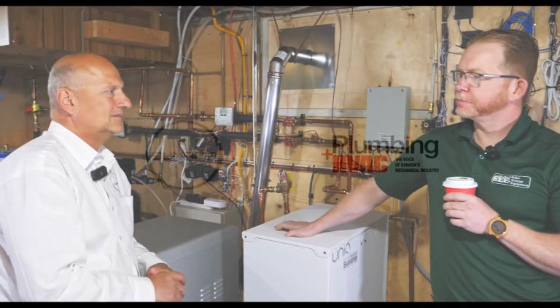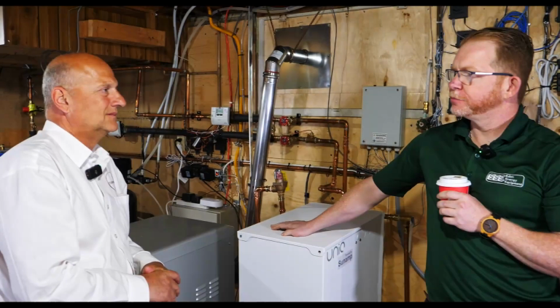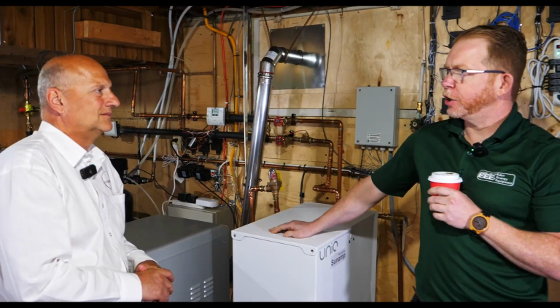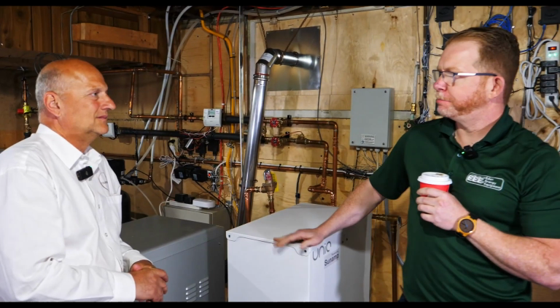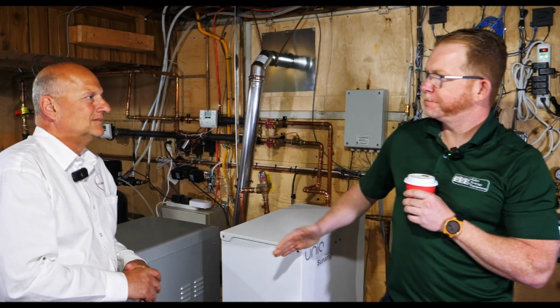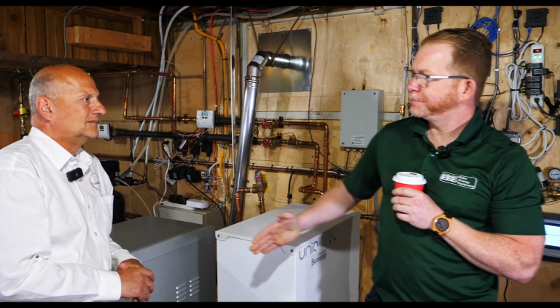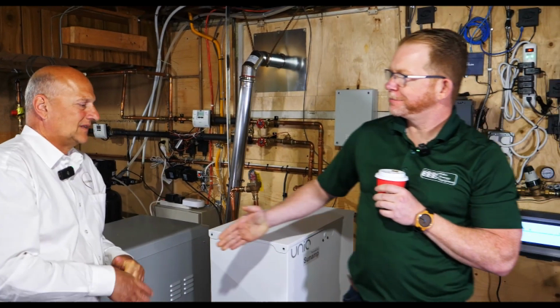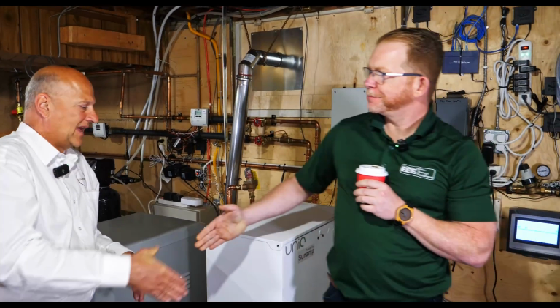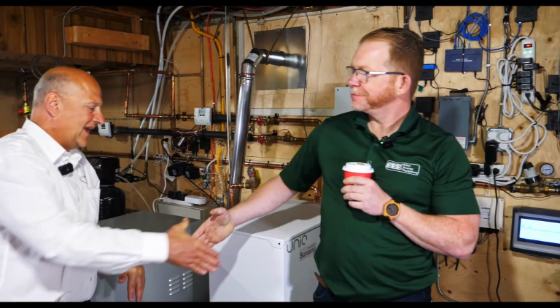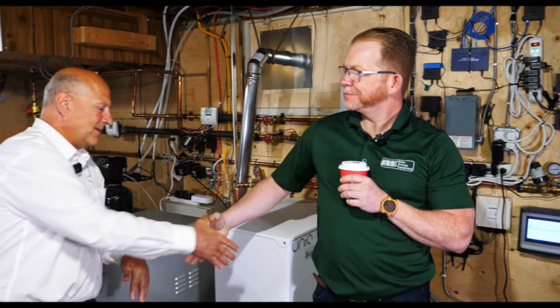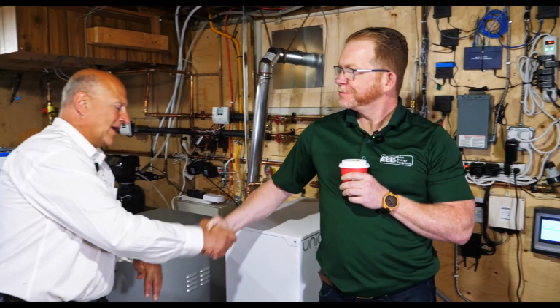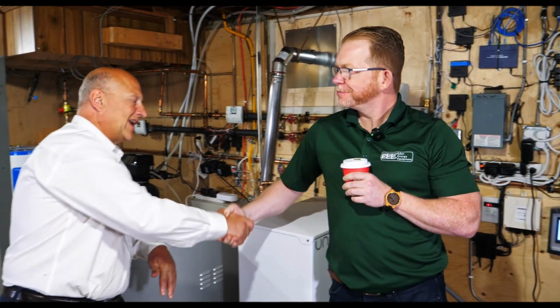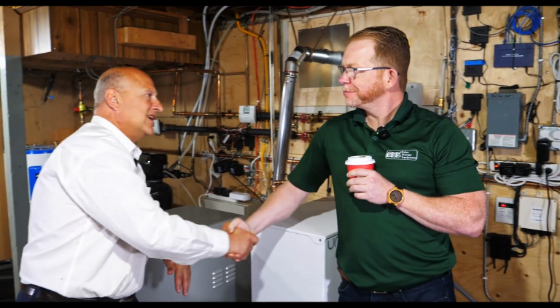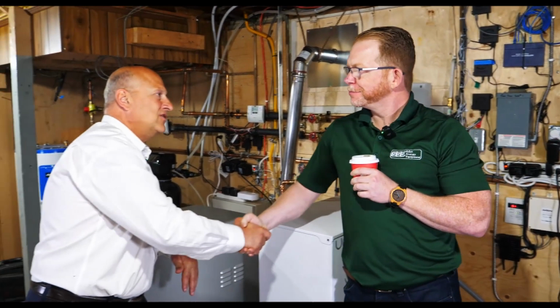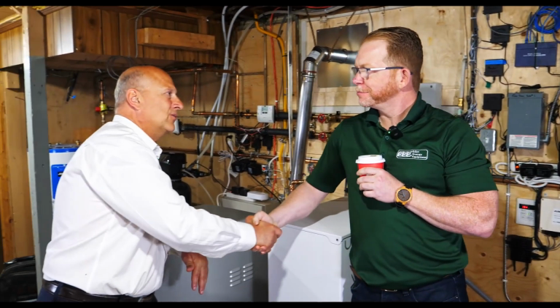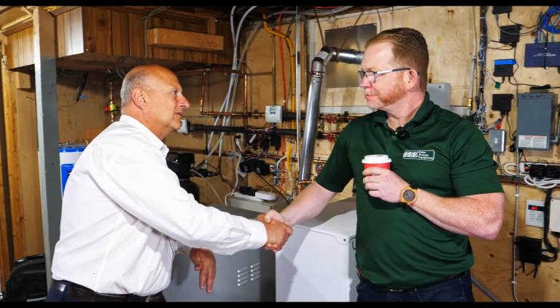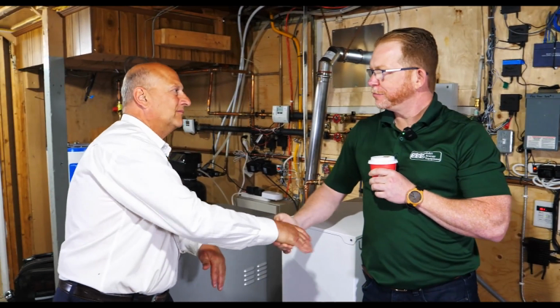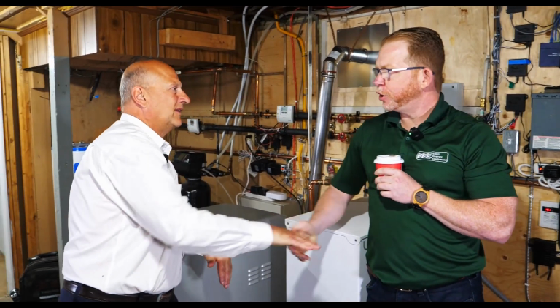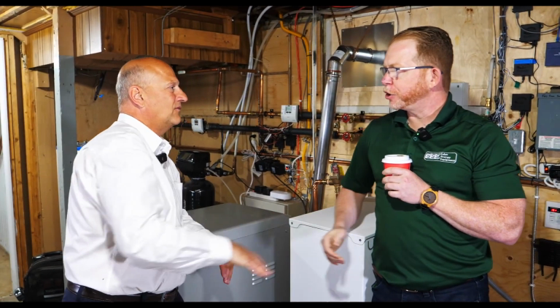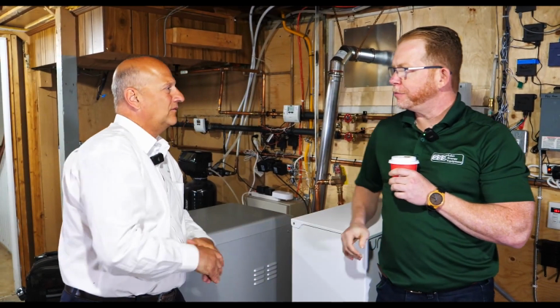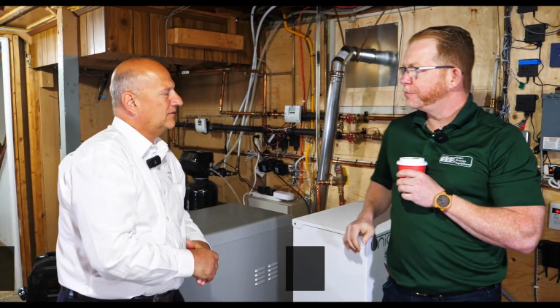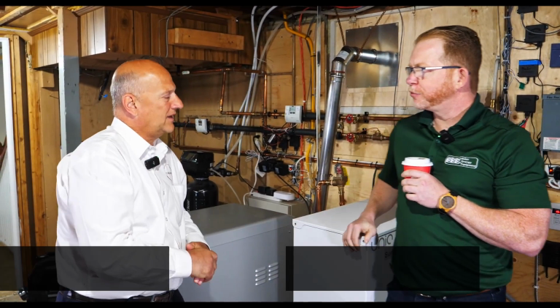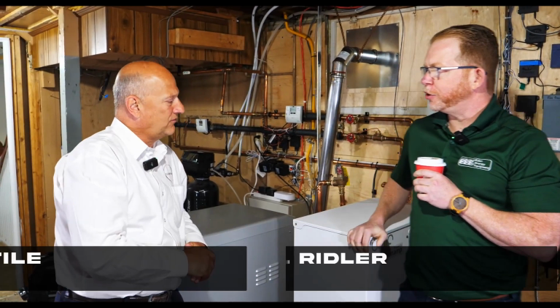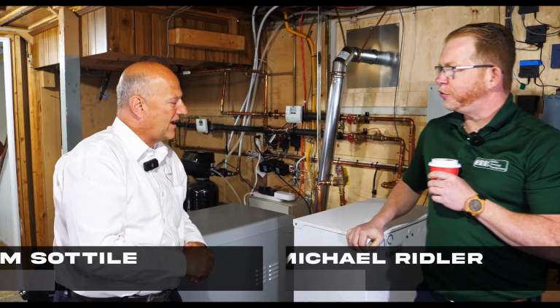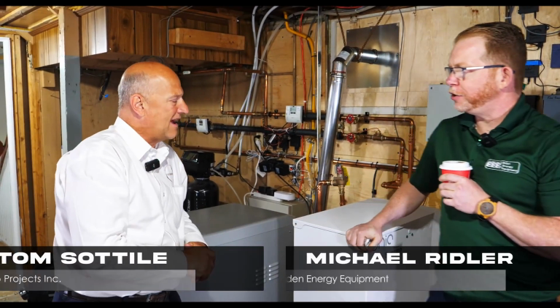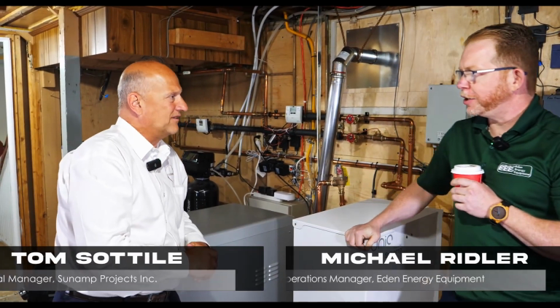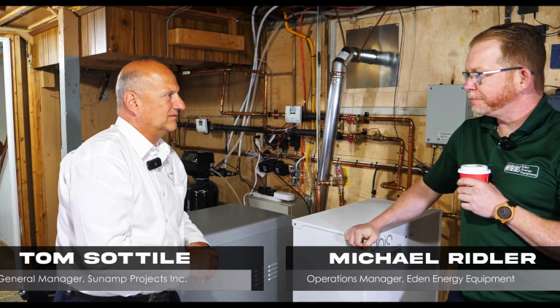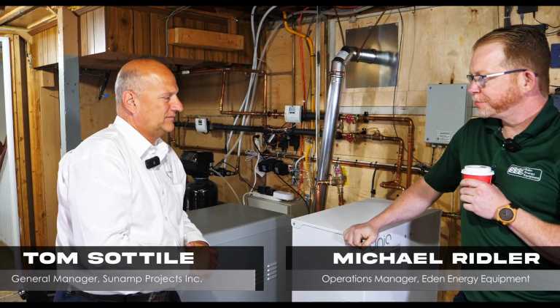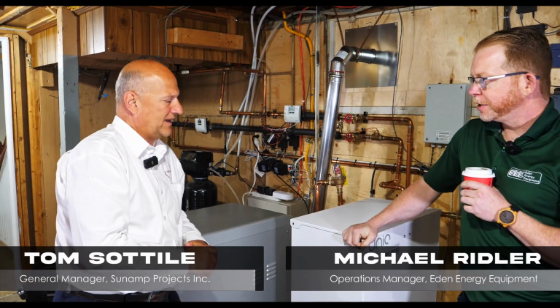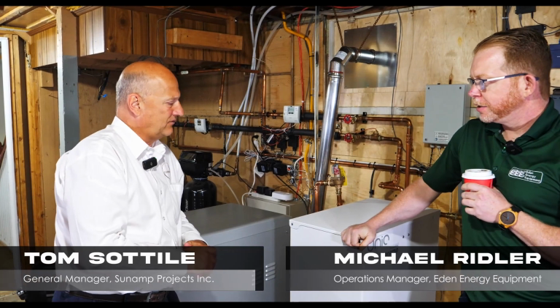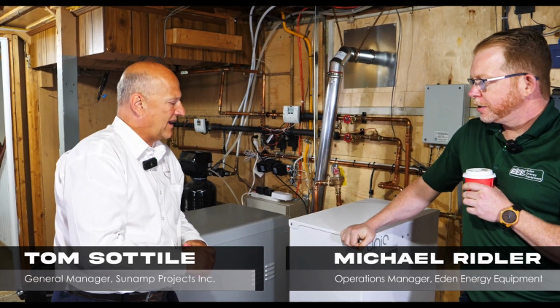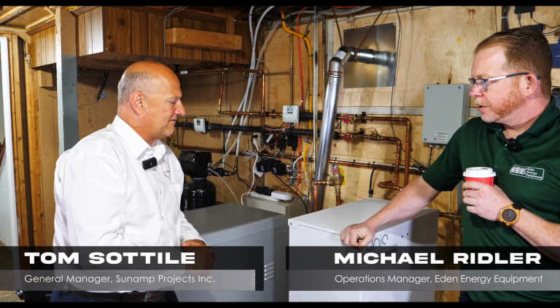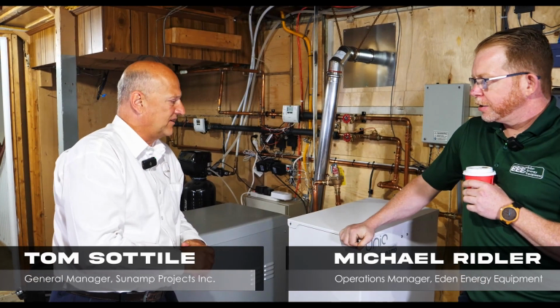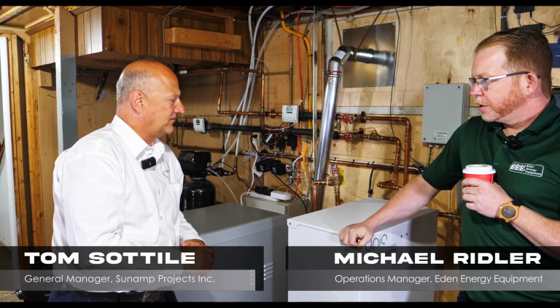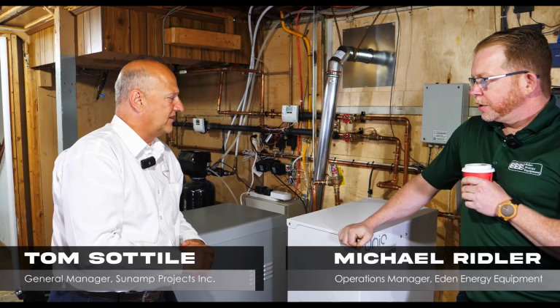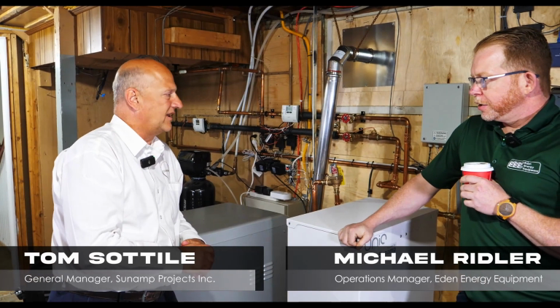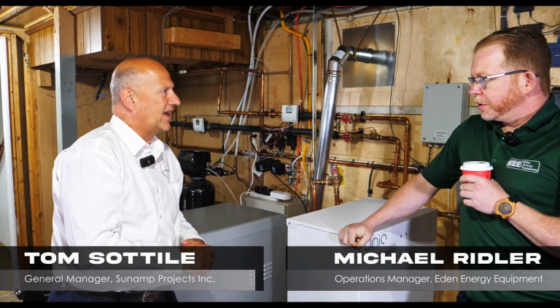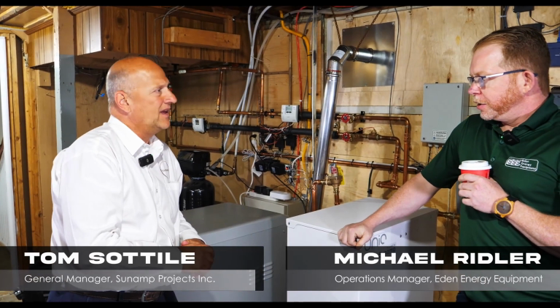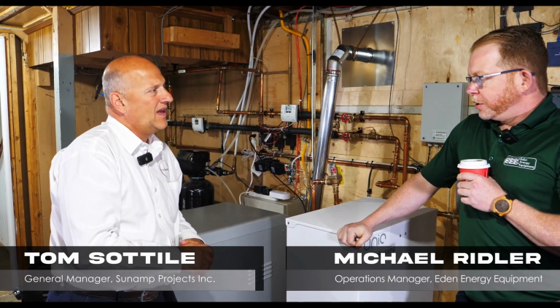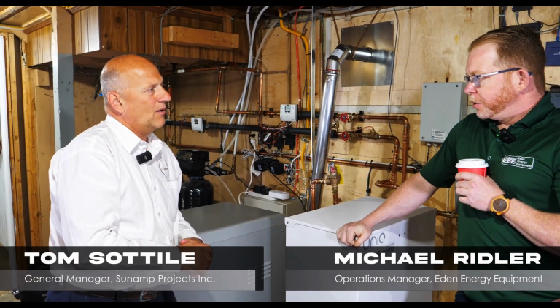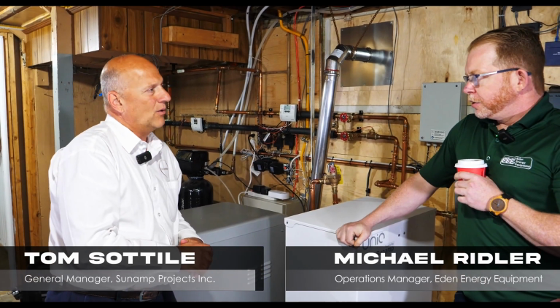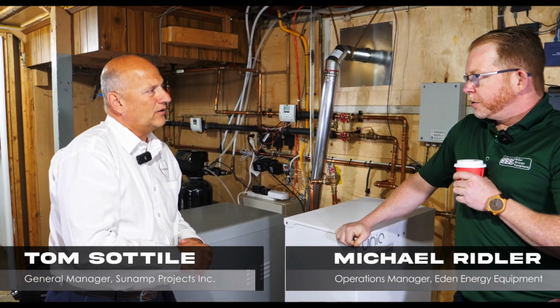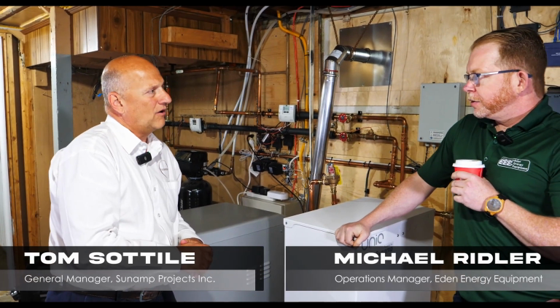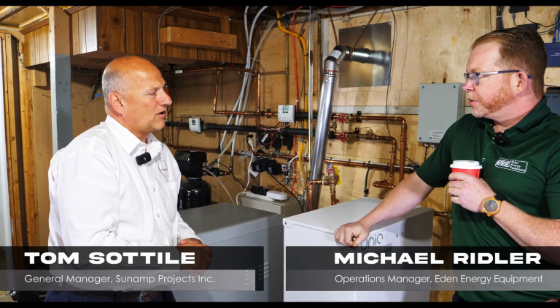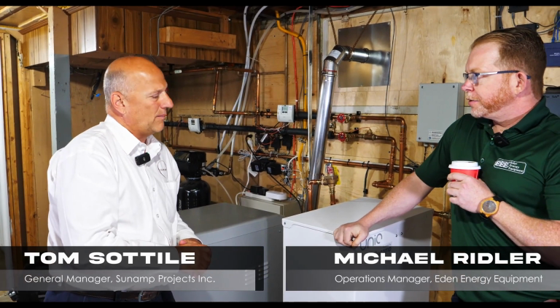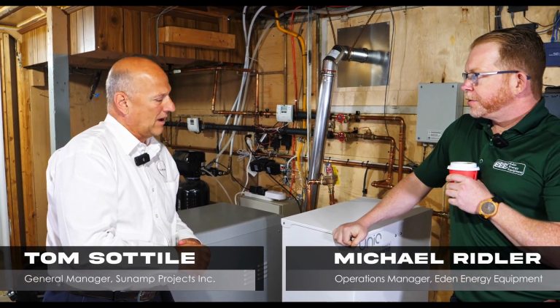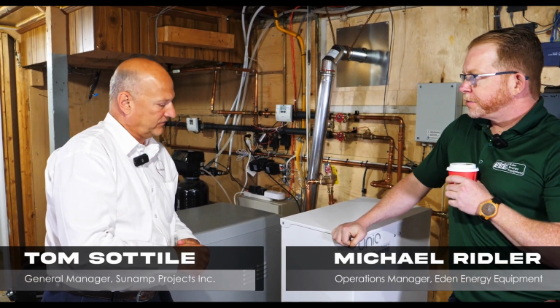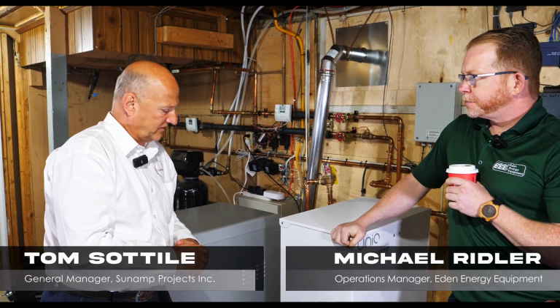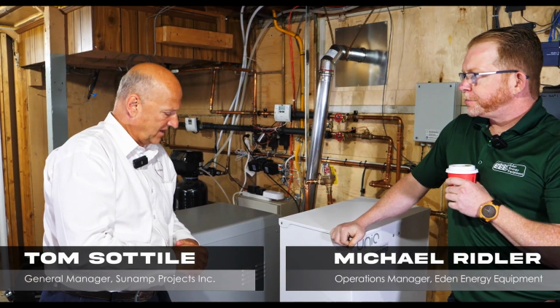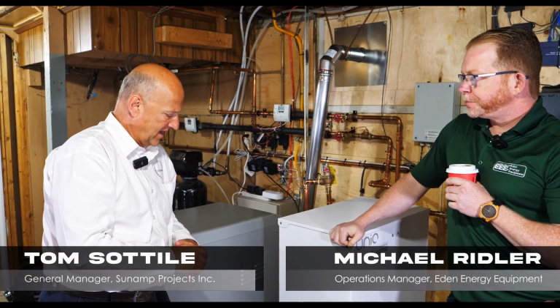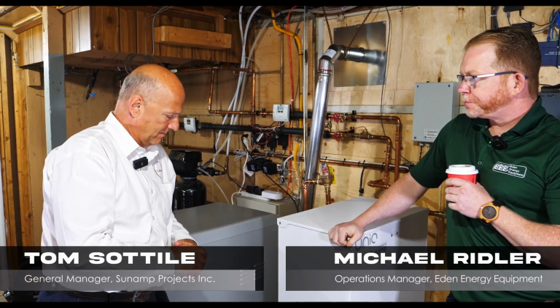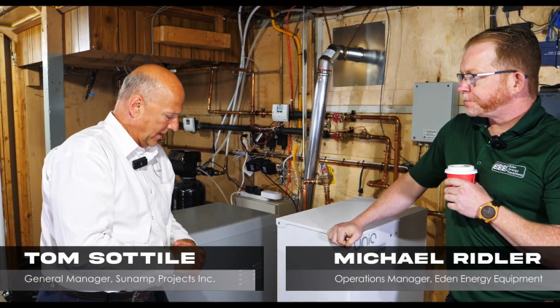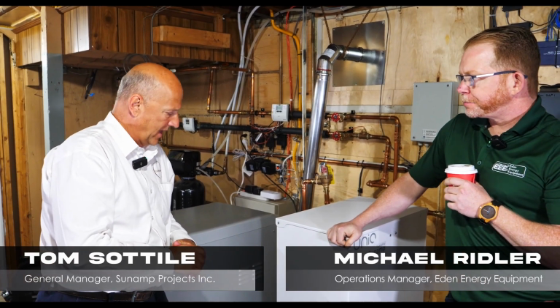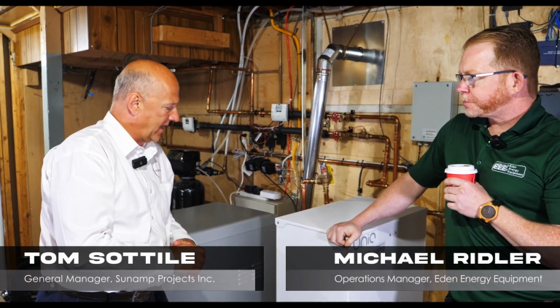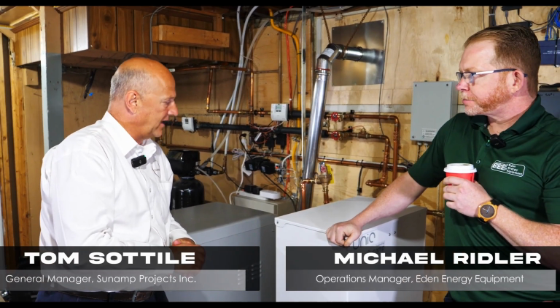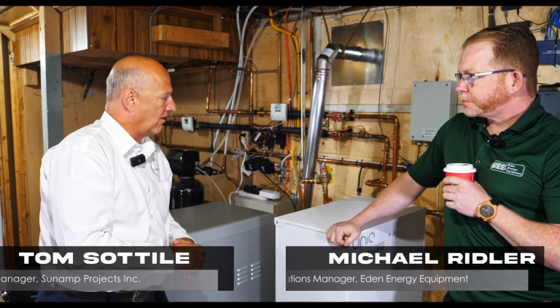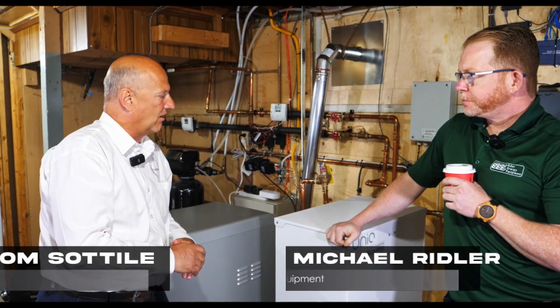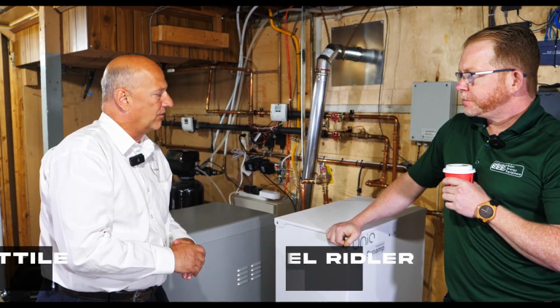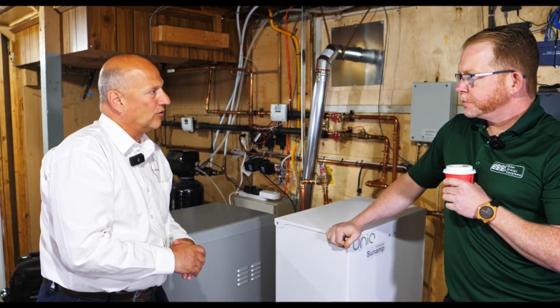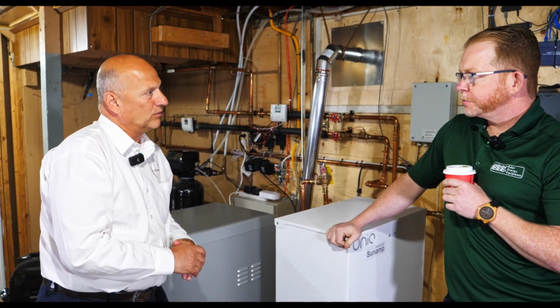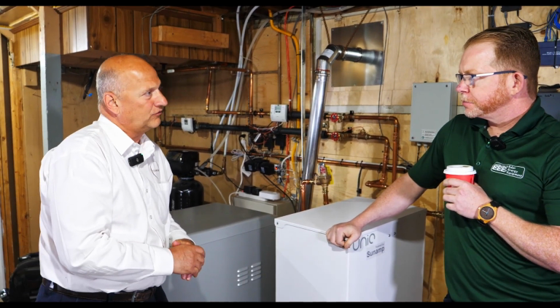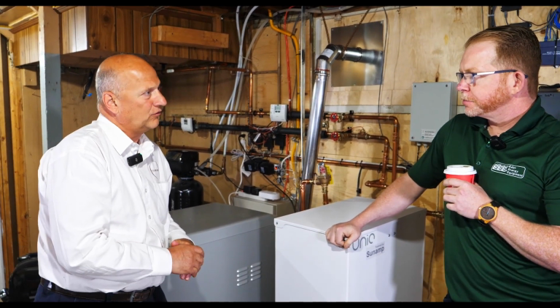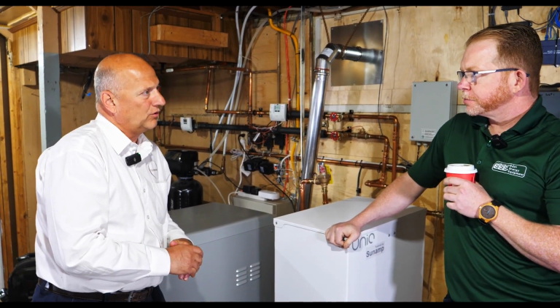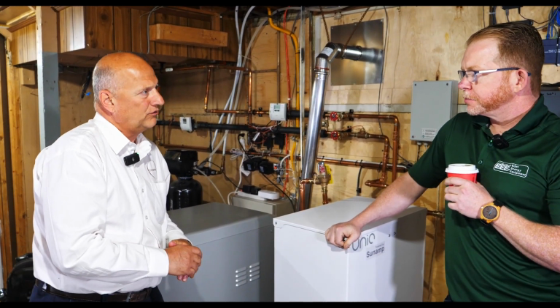Tom. Hey Mike, how you doing? Very good. It's good to see you again. Thanks for having us here today. I want to talk about Sunamp and our thermal stores.